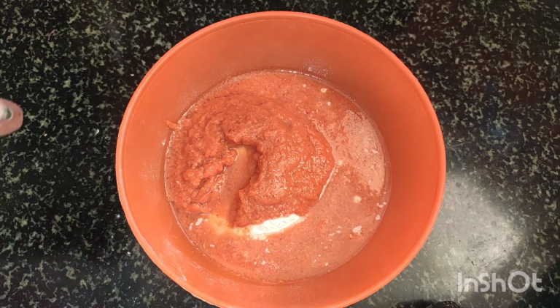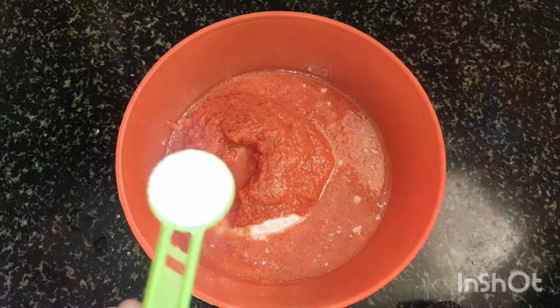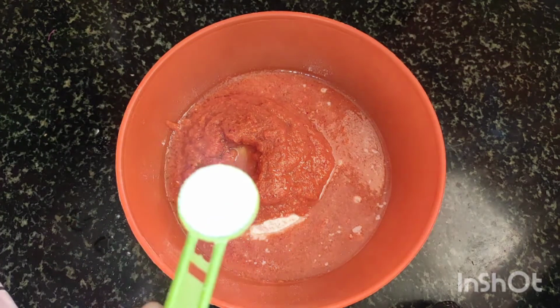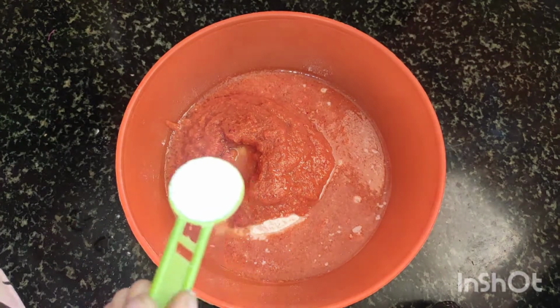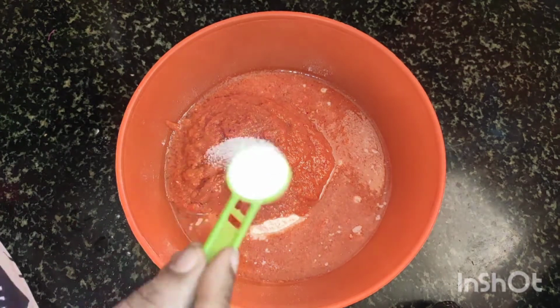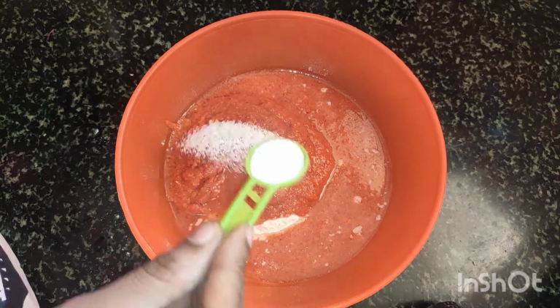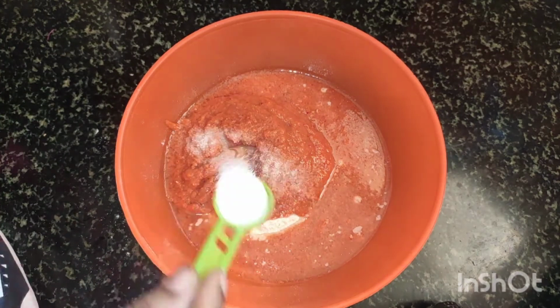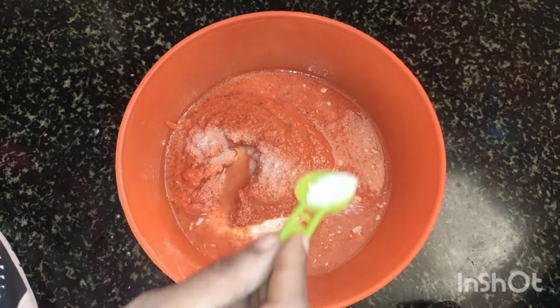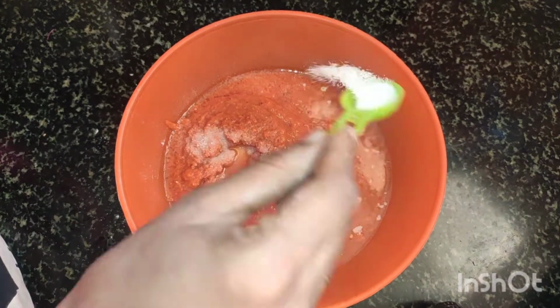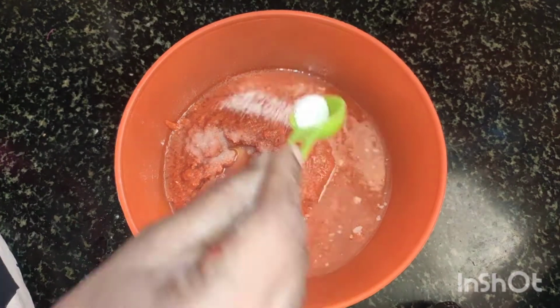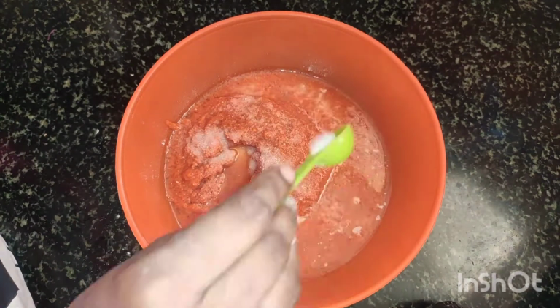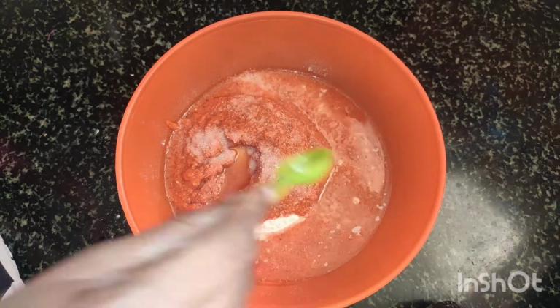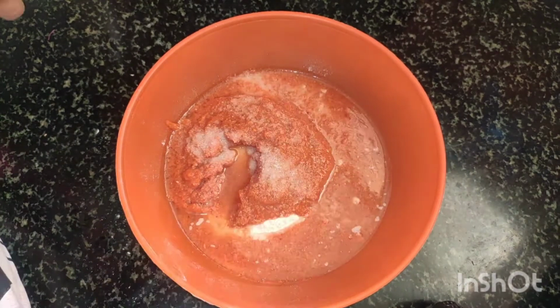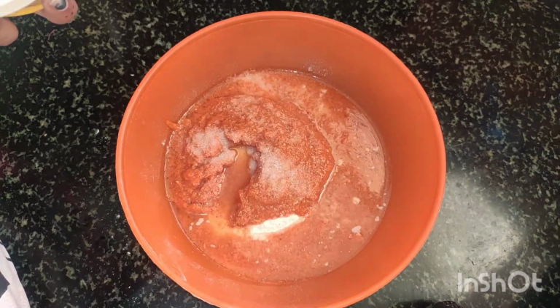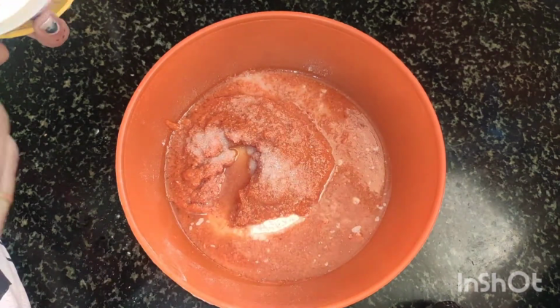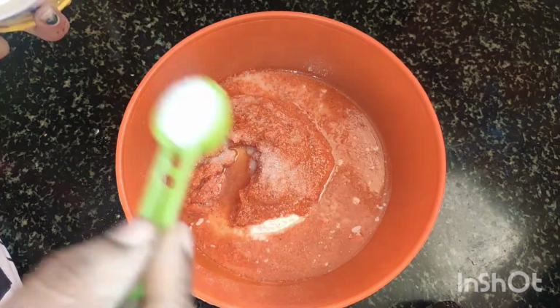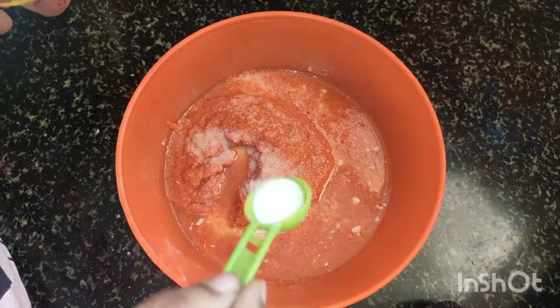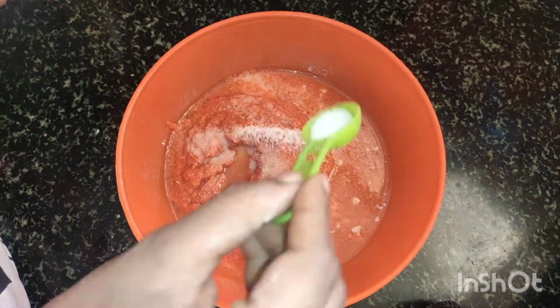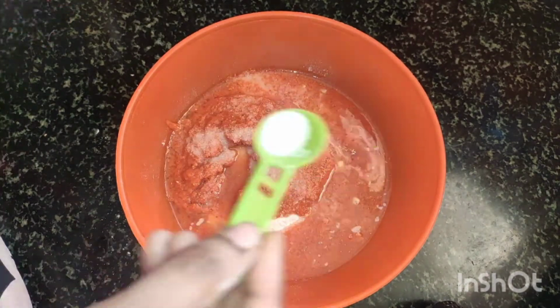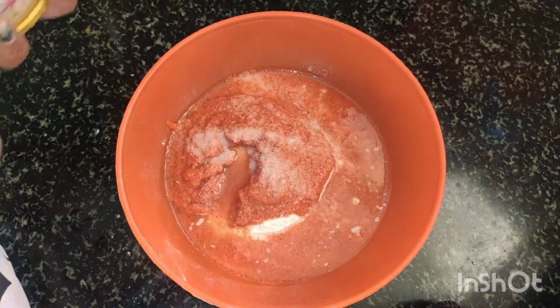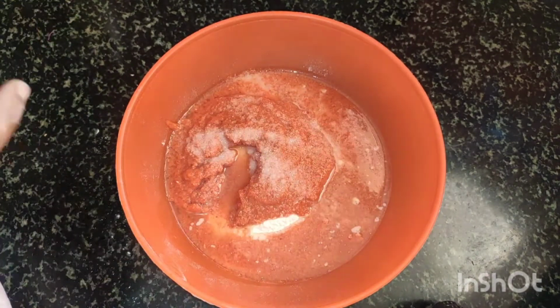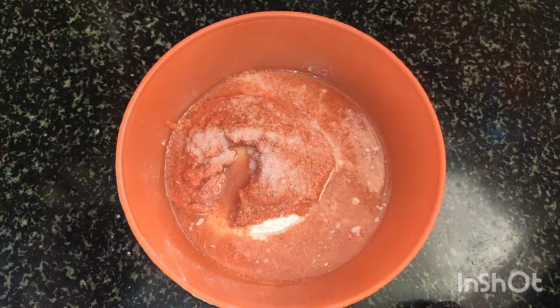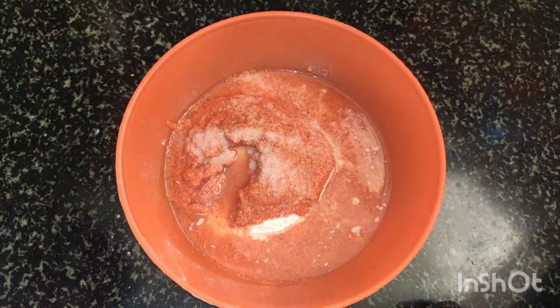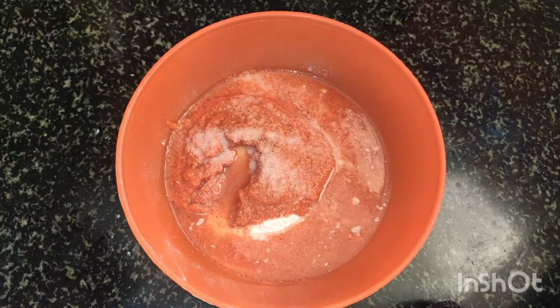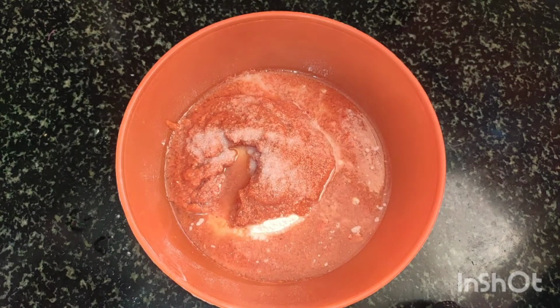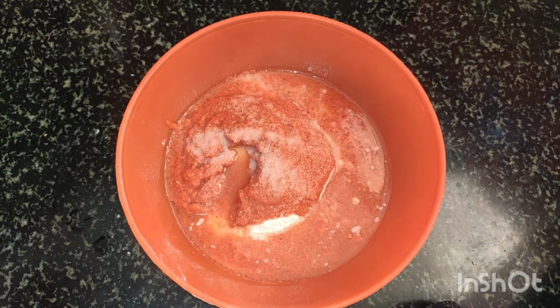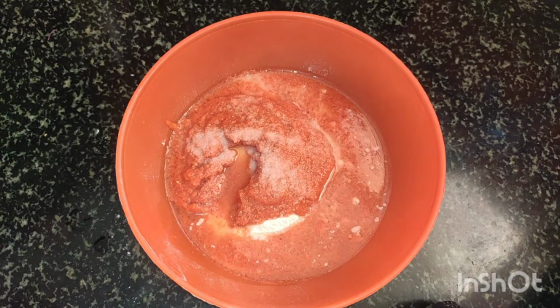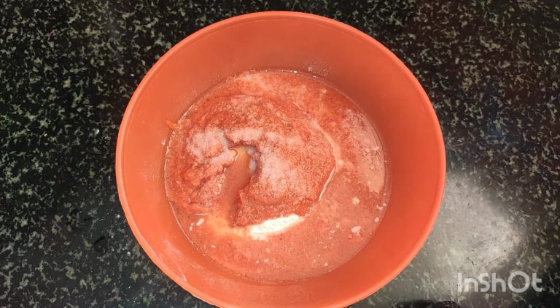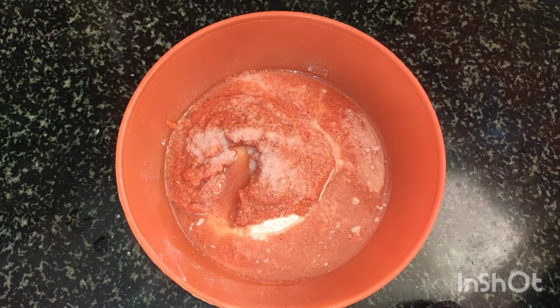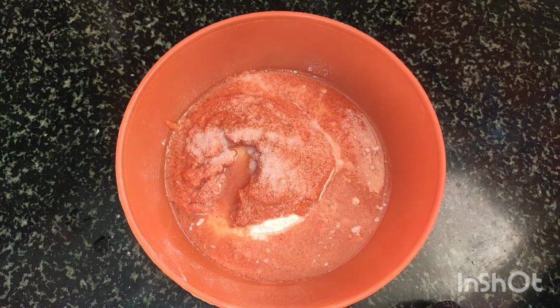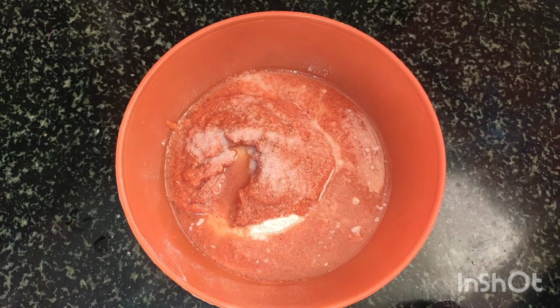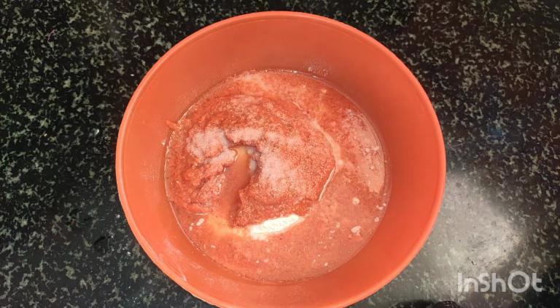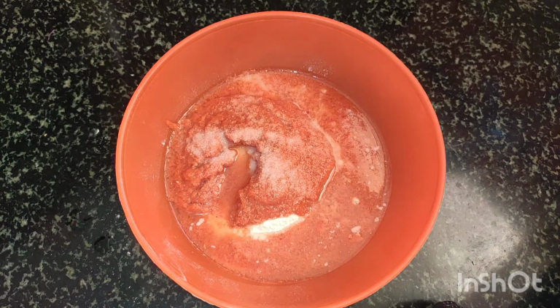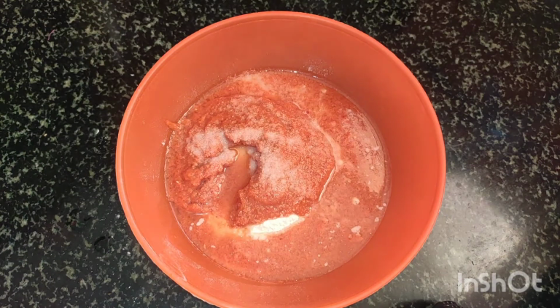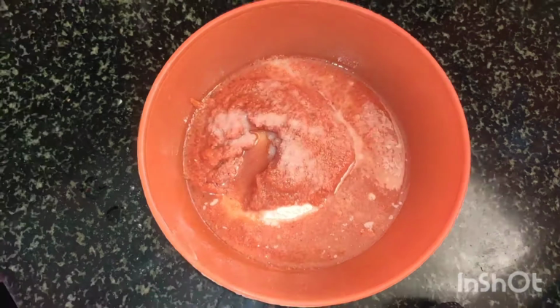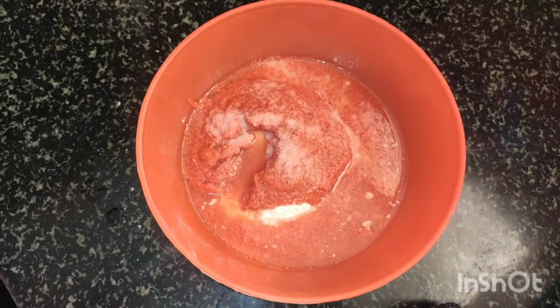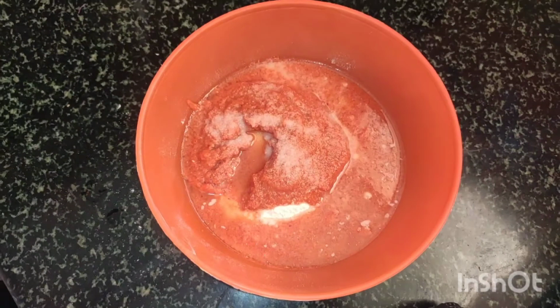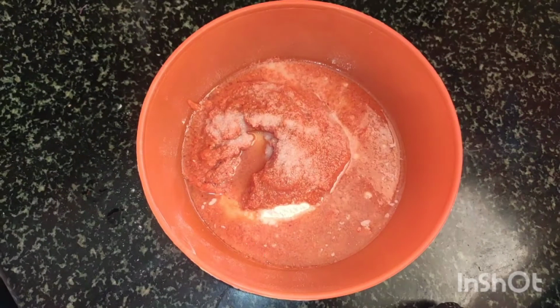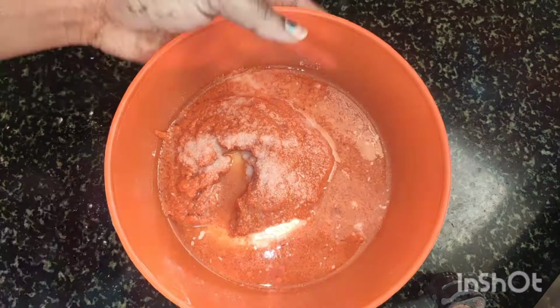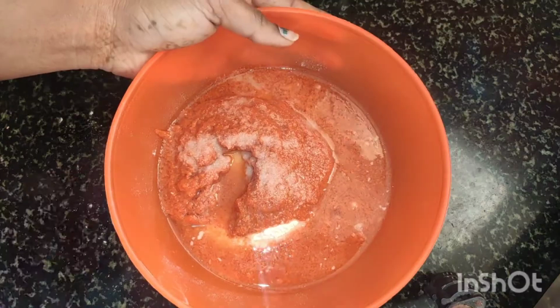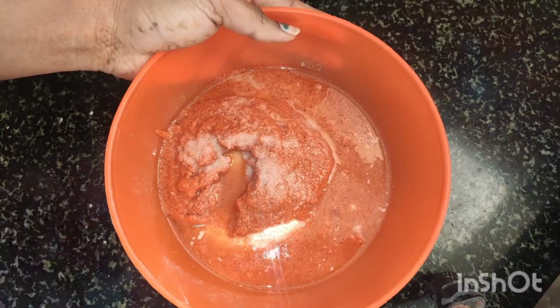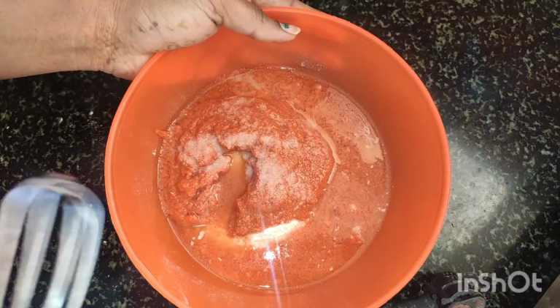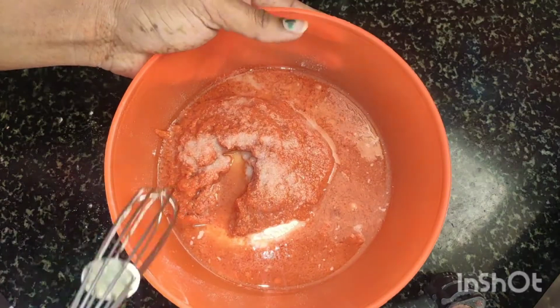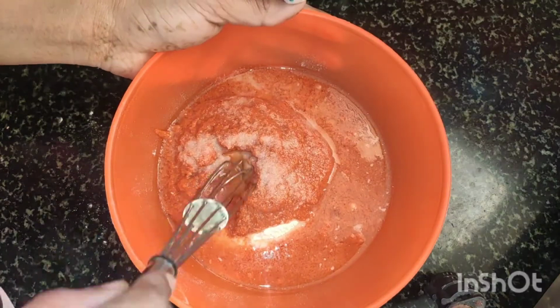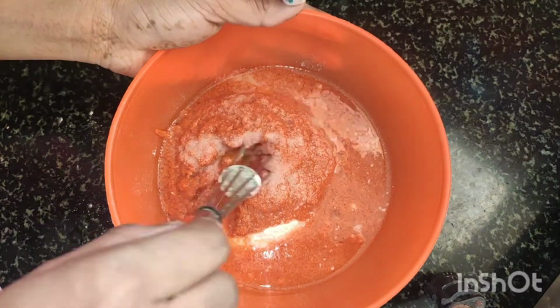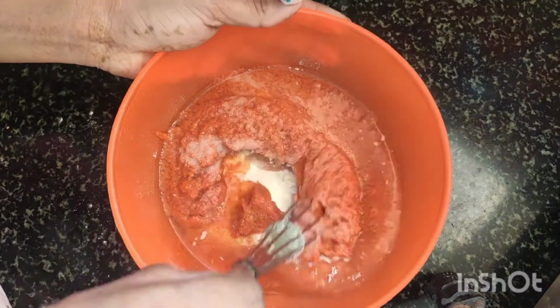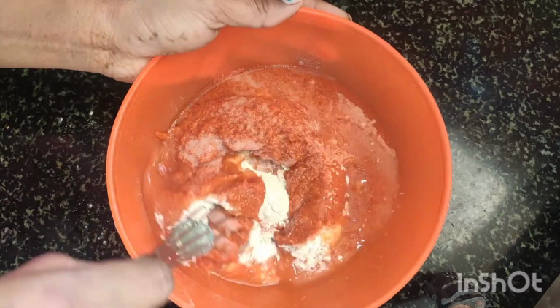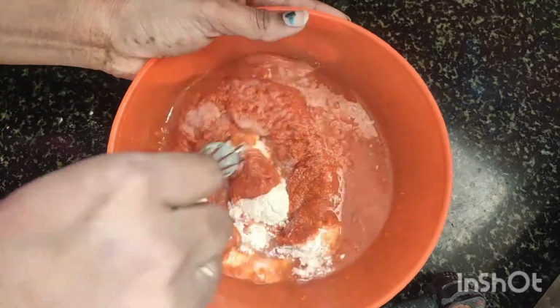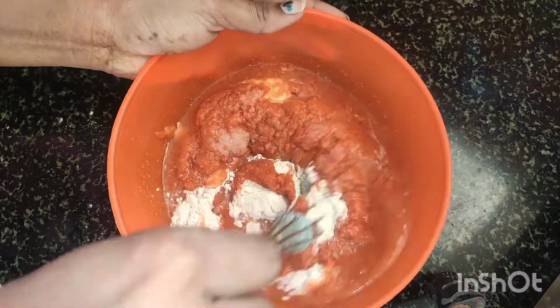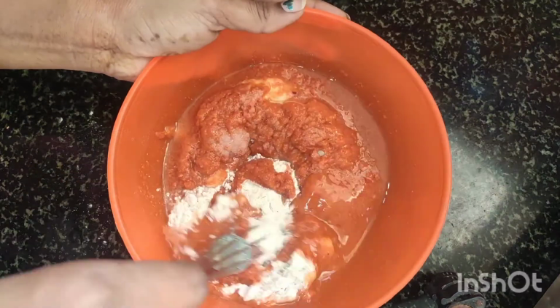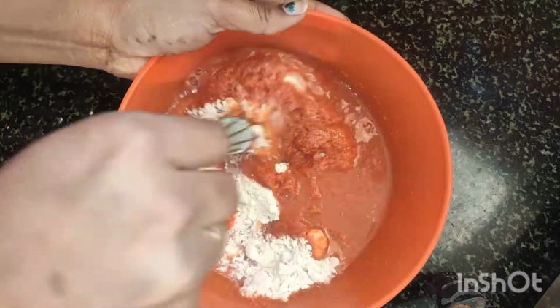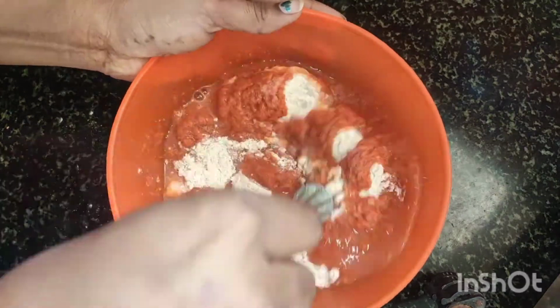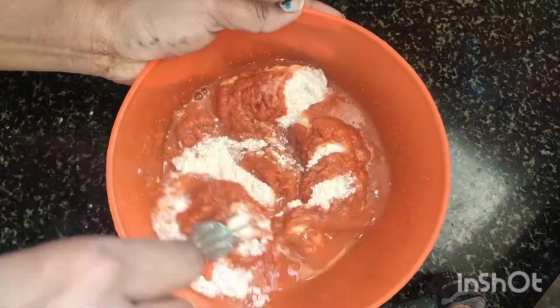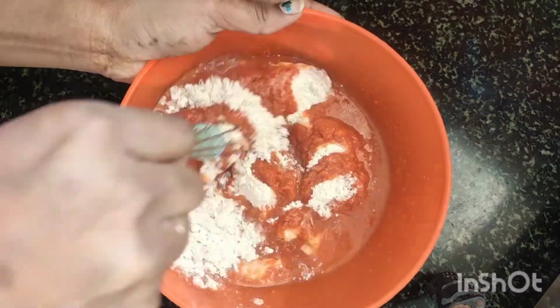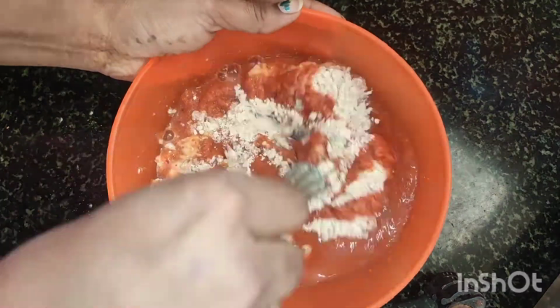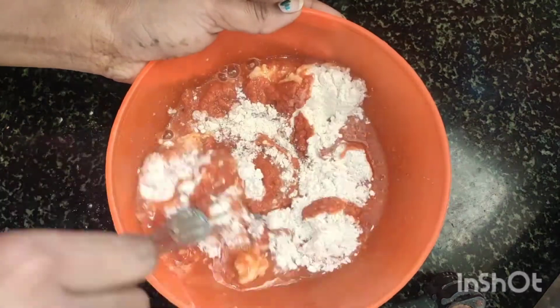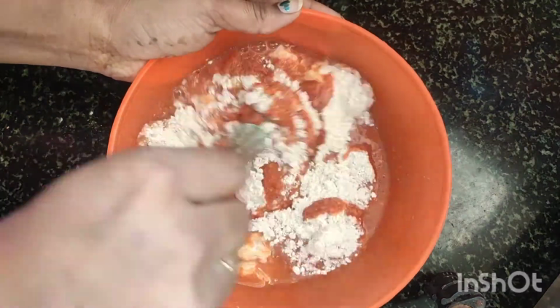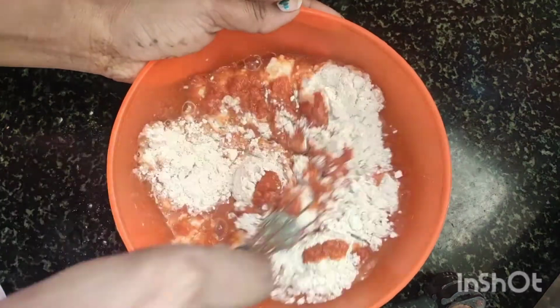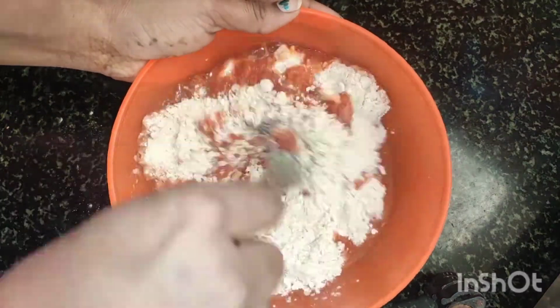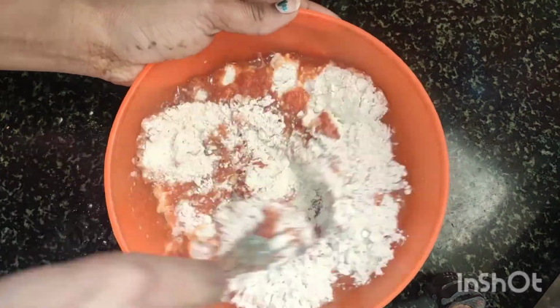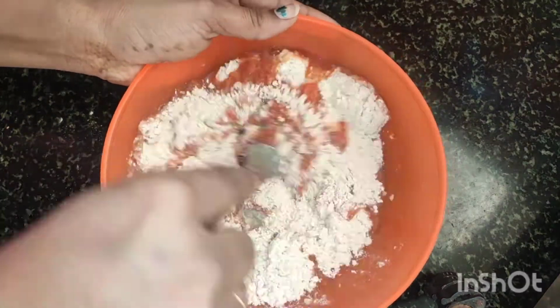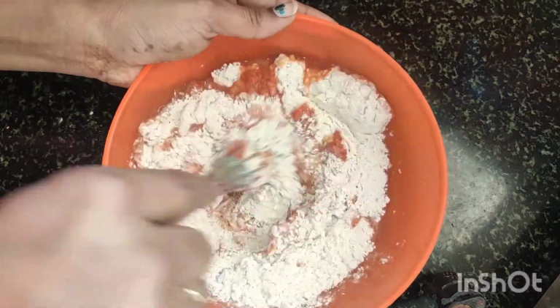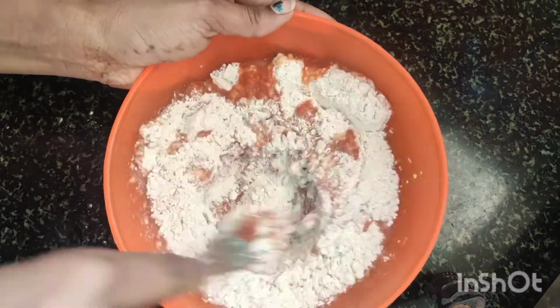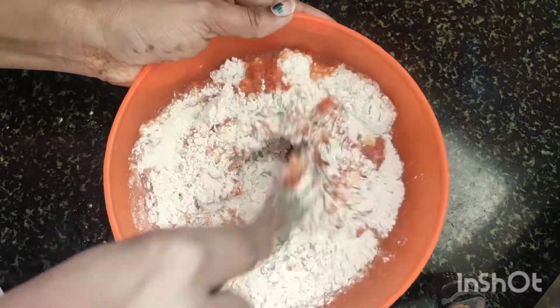Now, we will add enough salt to the paste and mix it well.